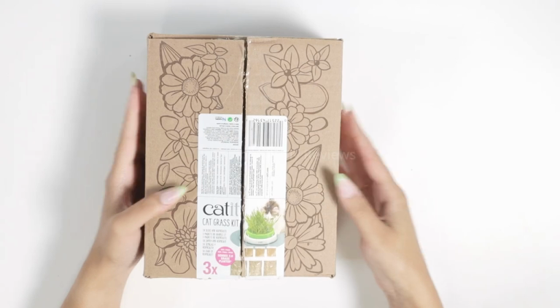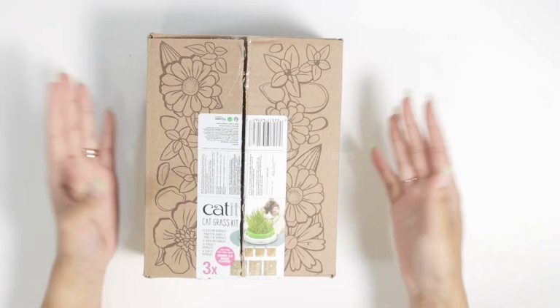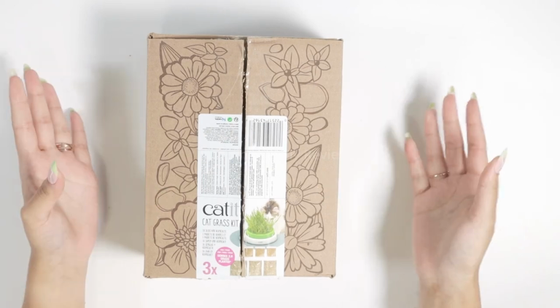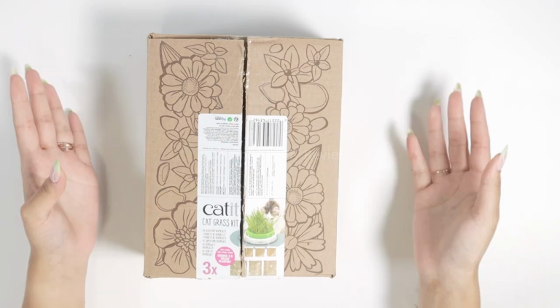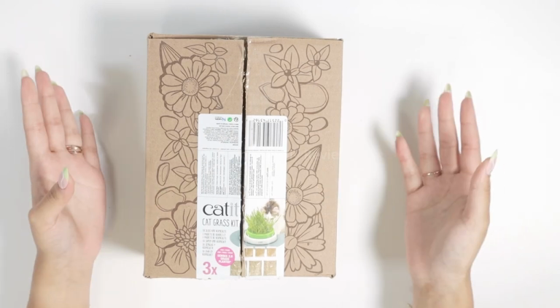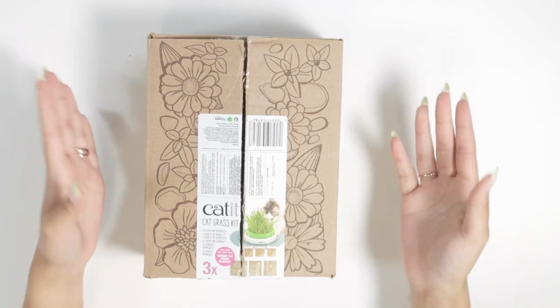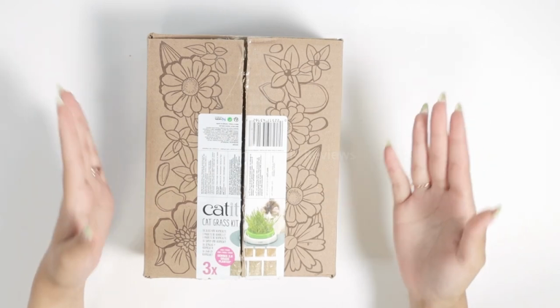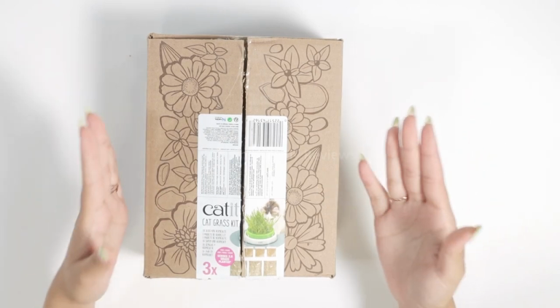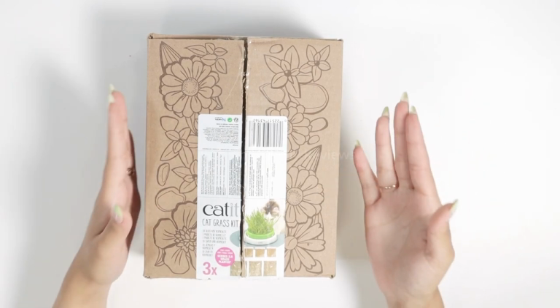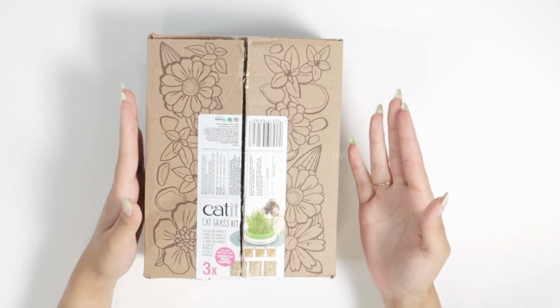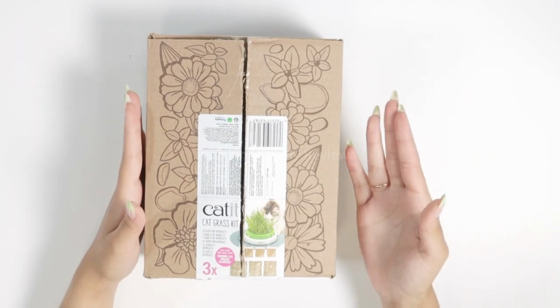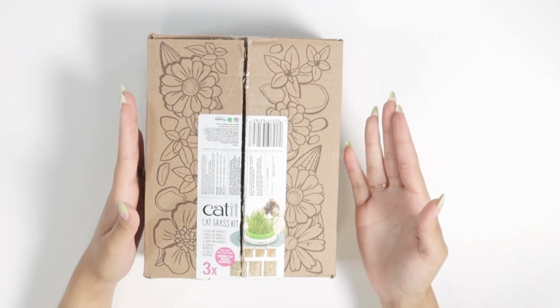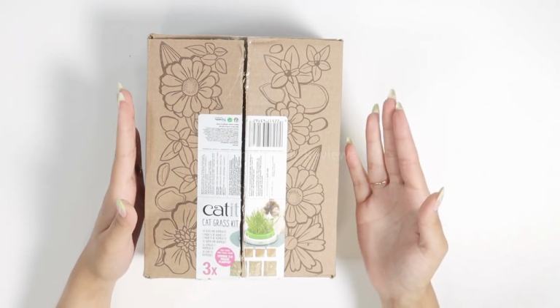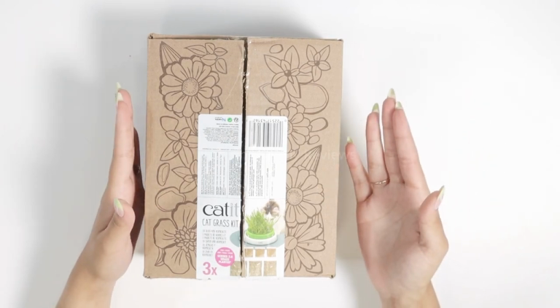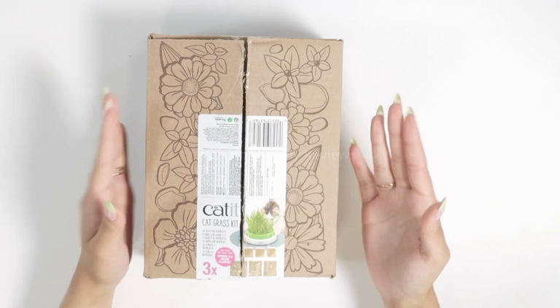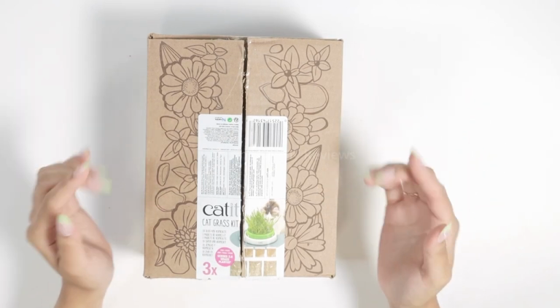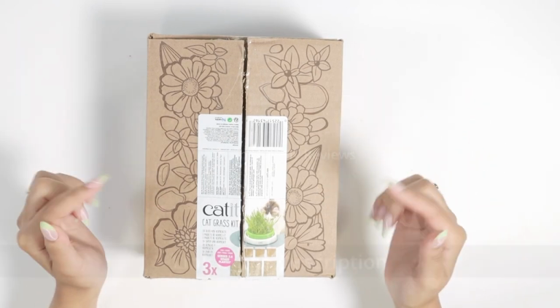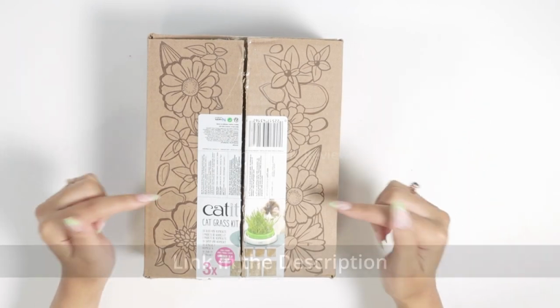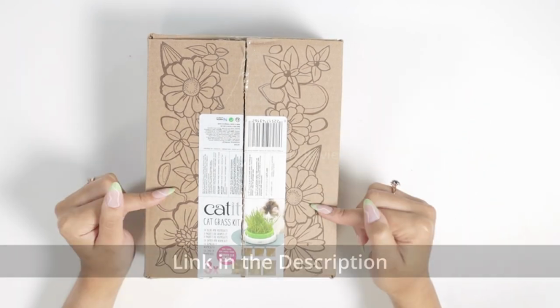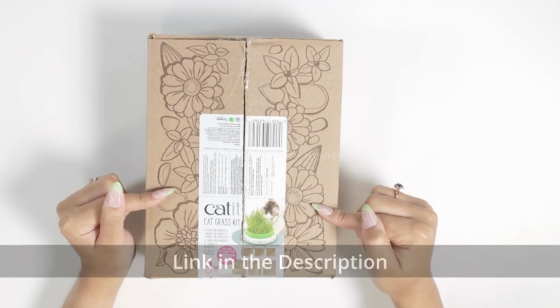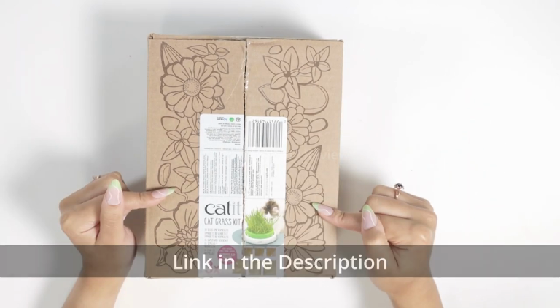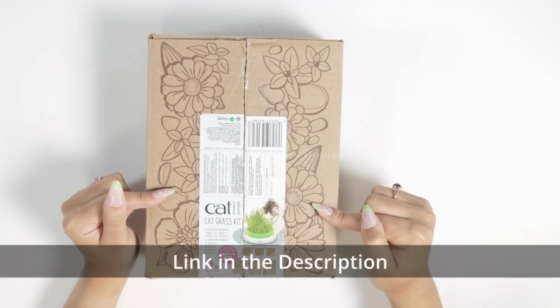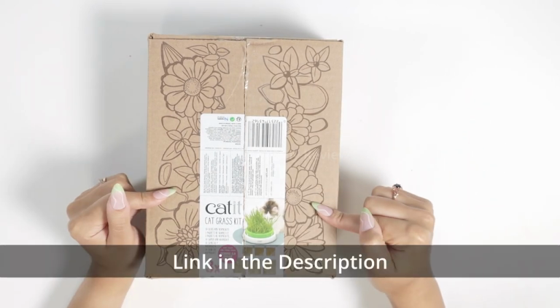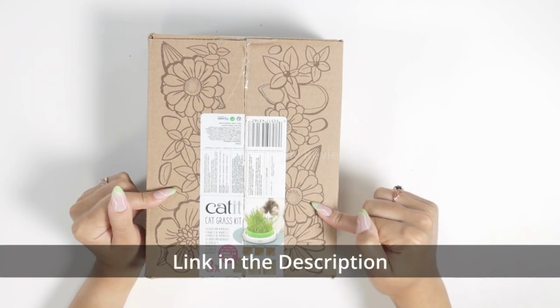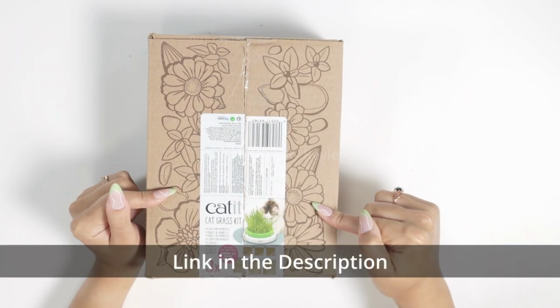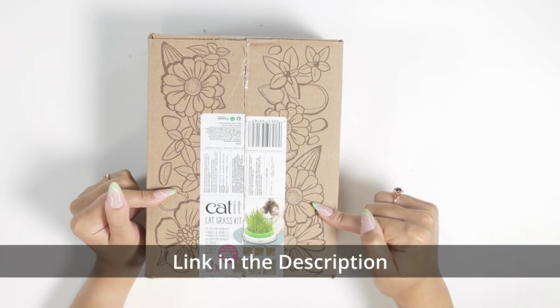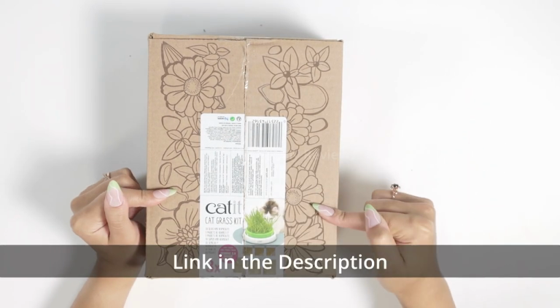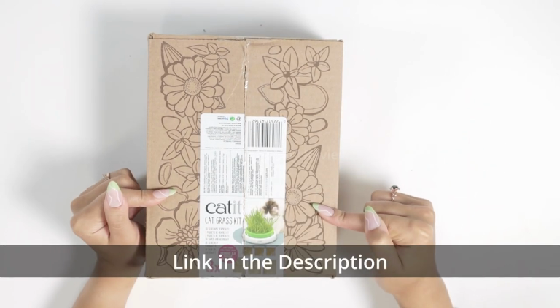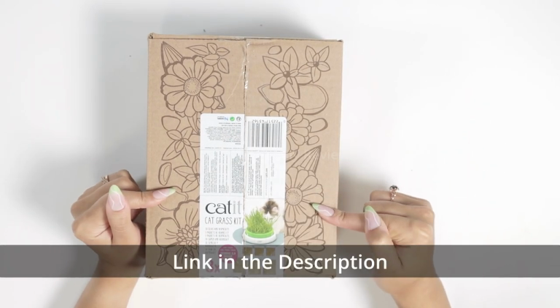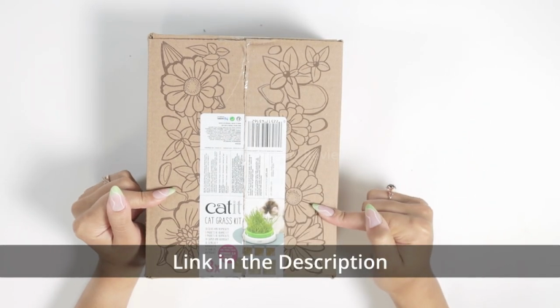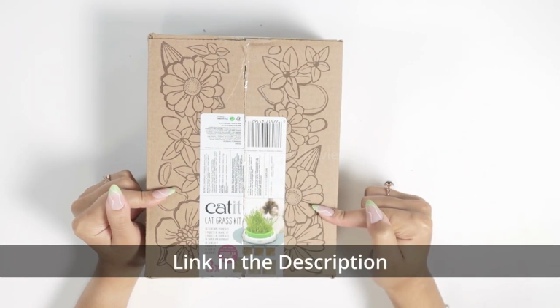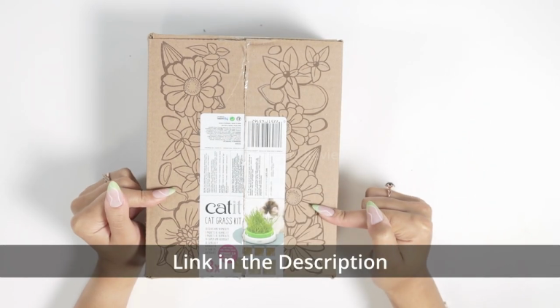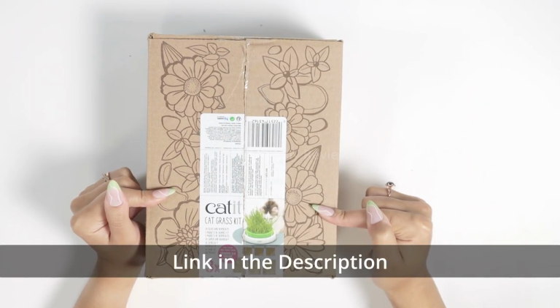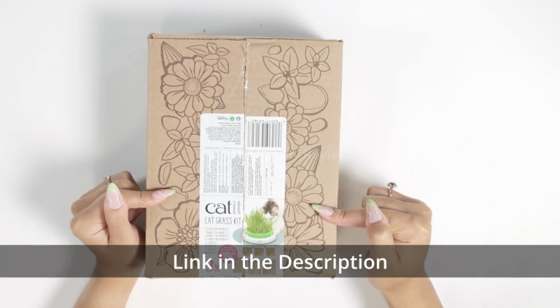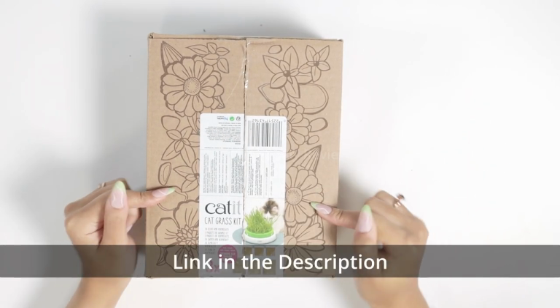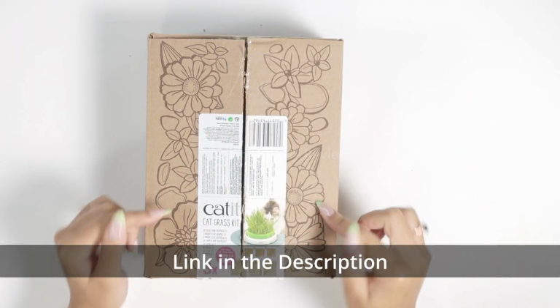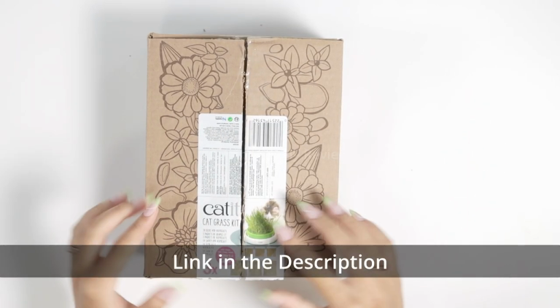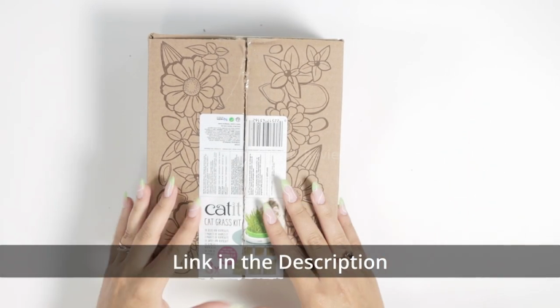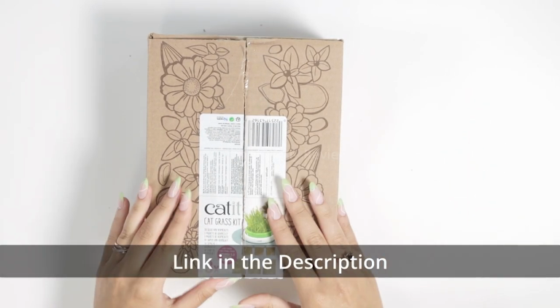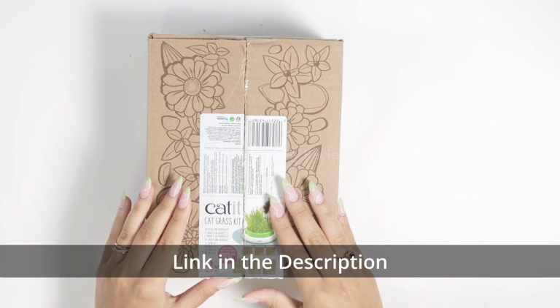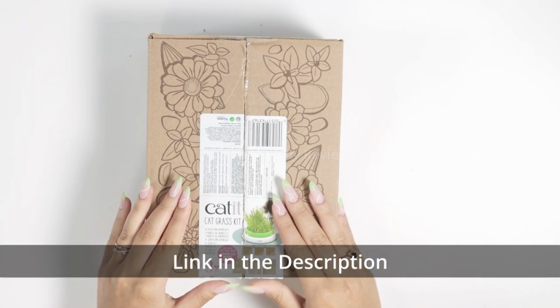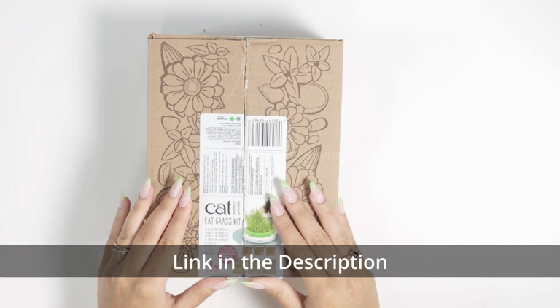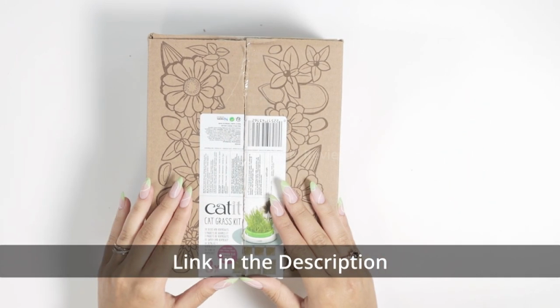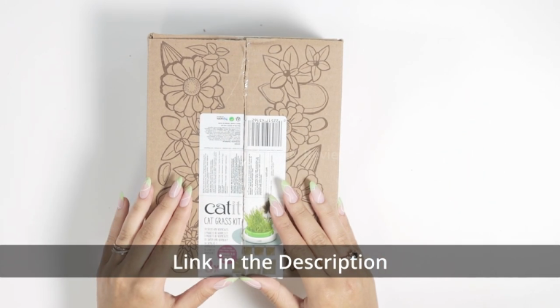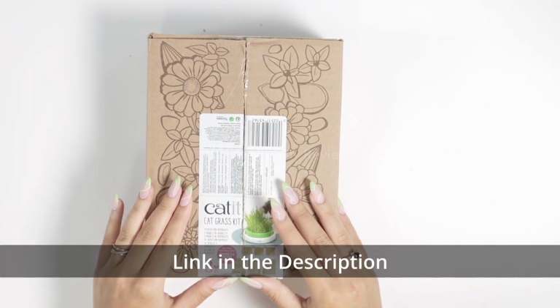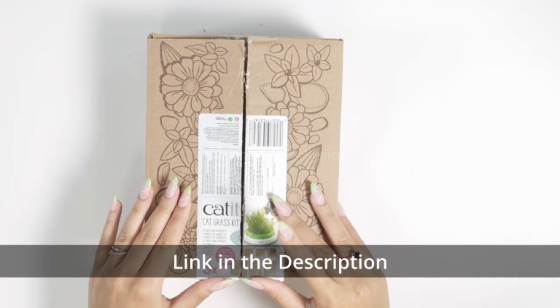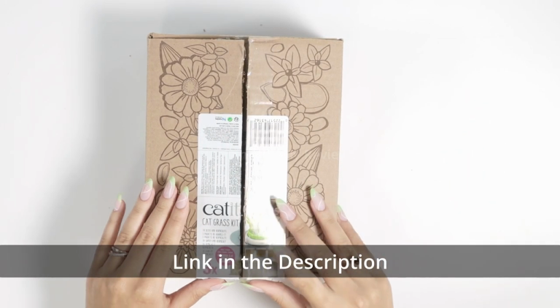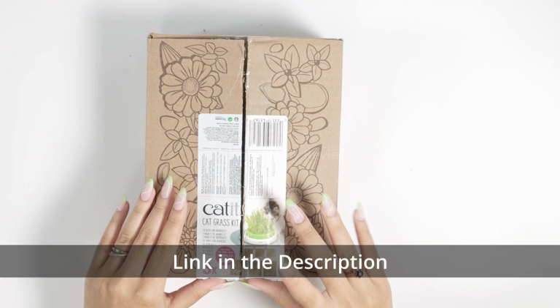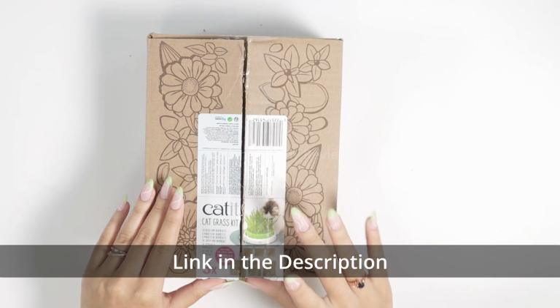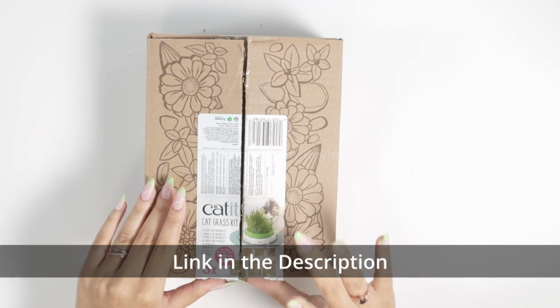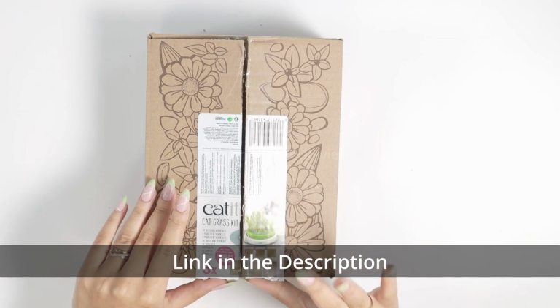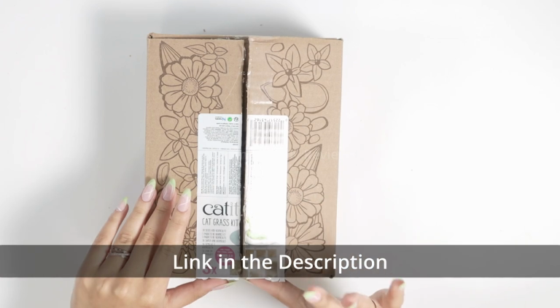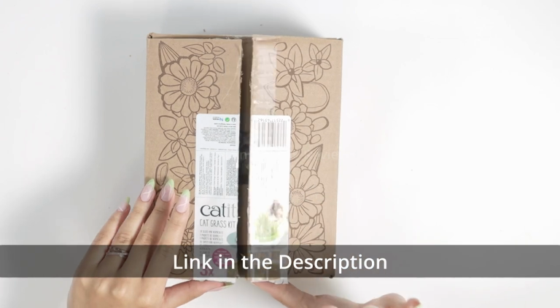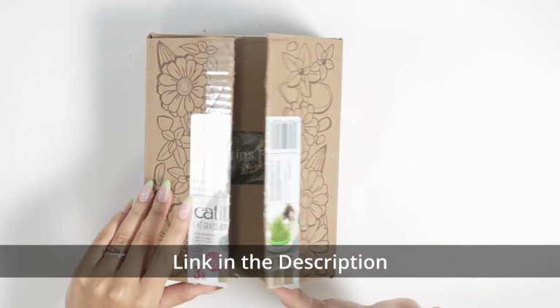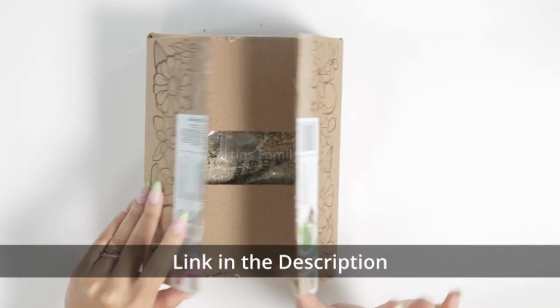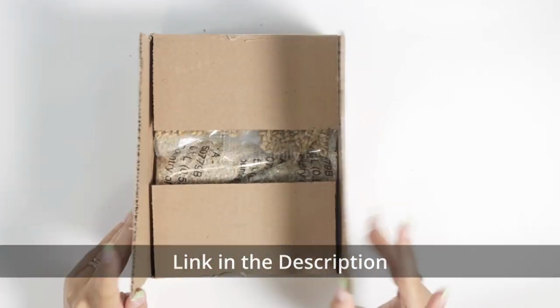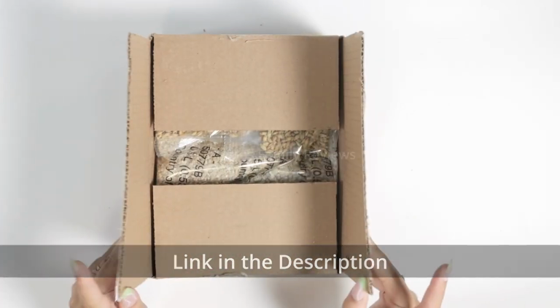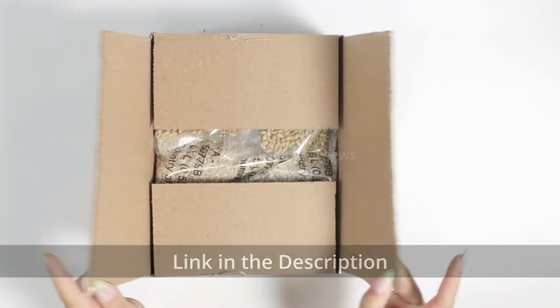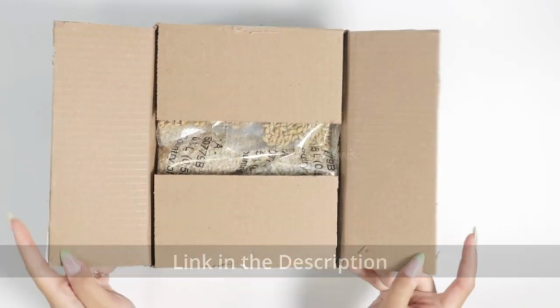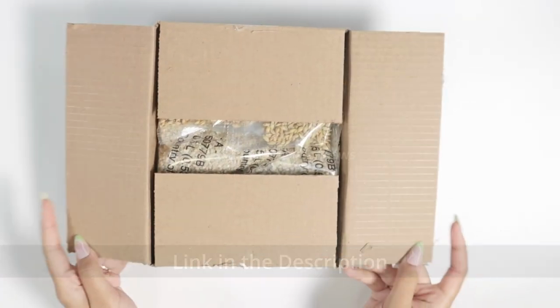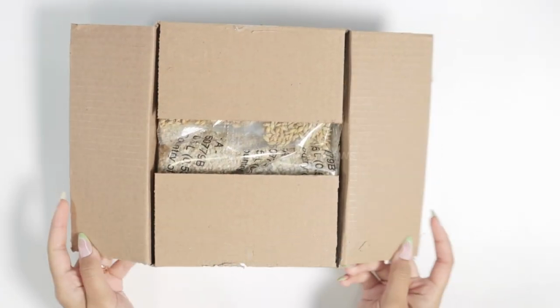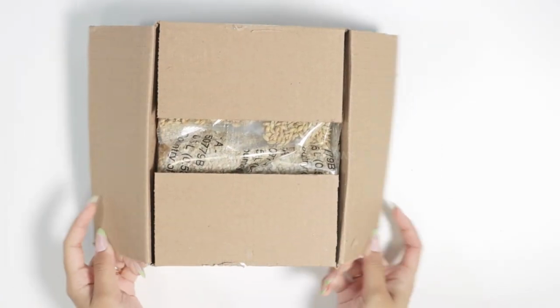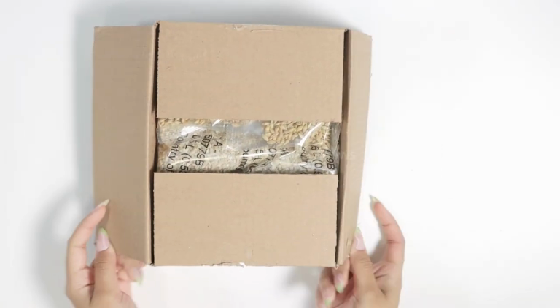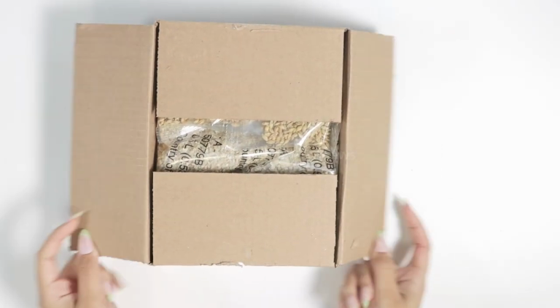Hi everyone! Hey pet lovers and cat owners. This is Cat It. This is a cat grass kit, so let's check it out.